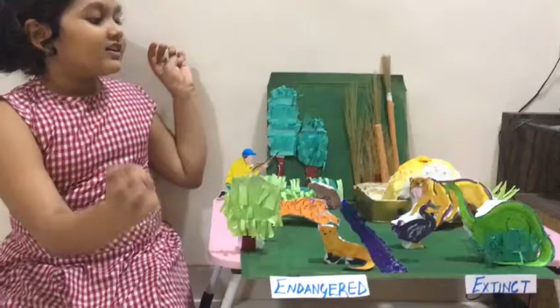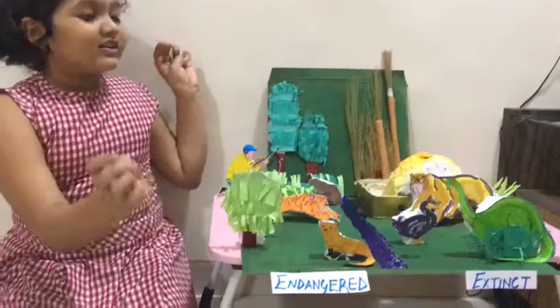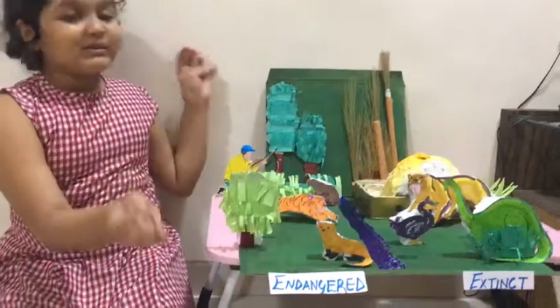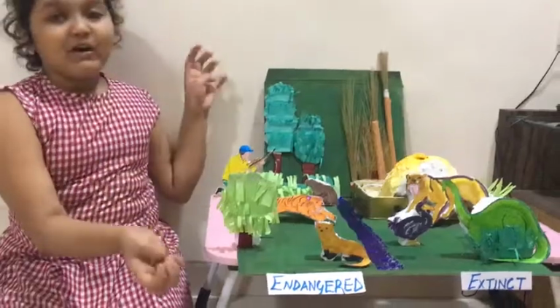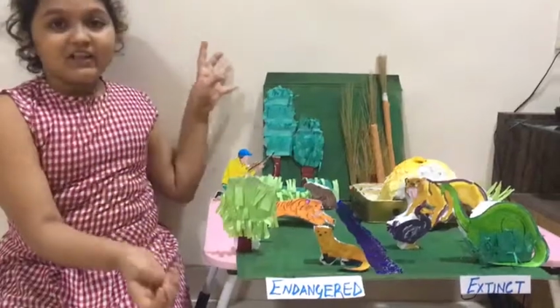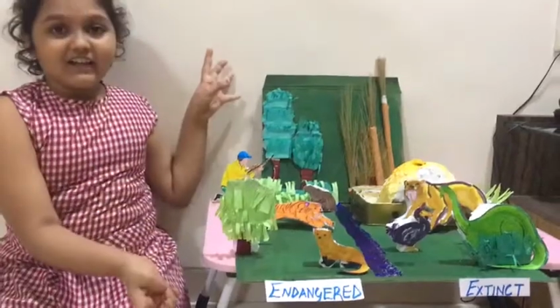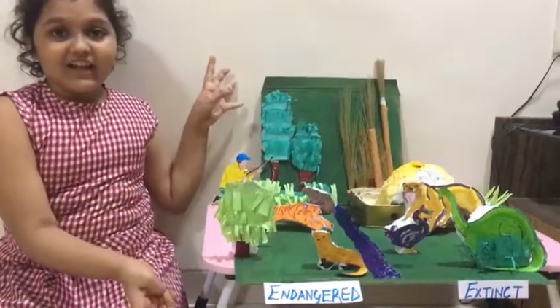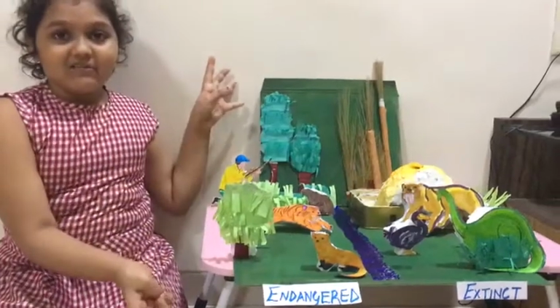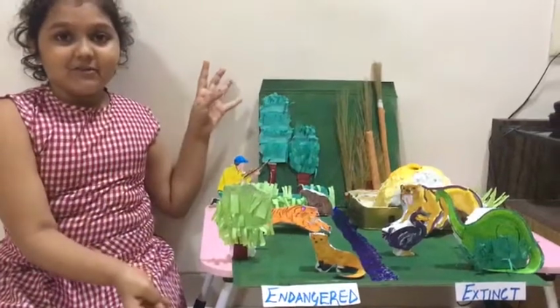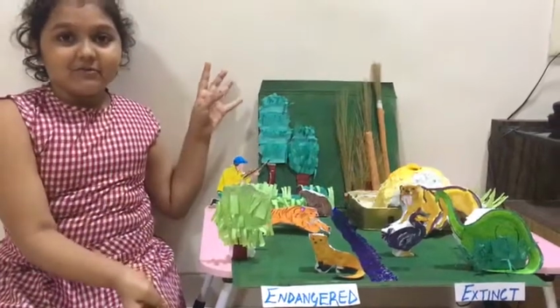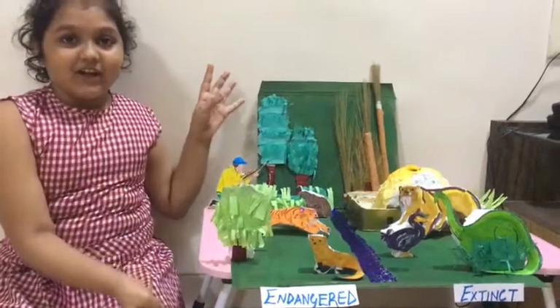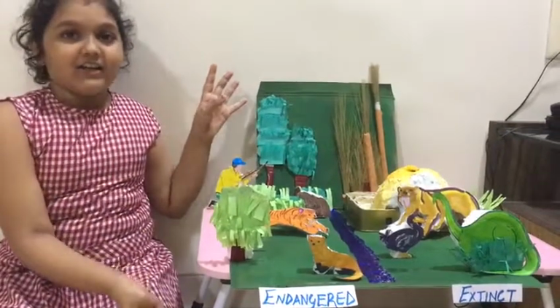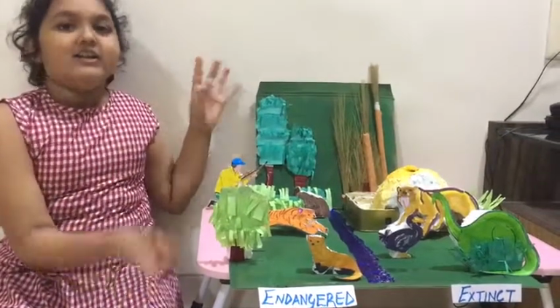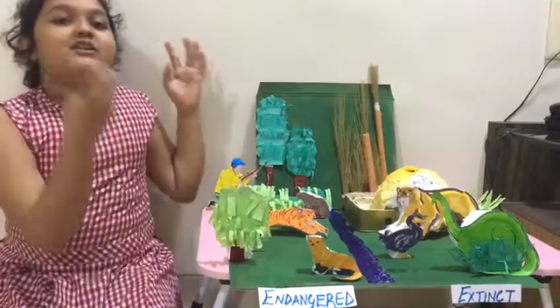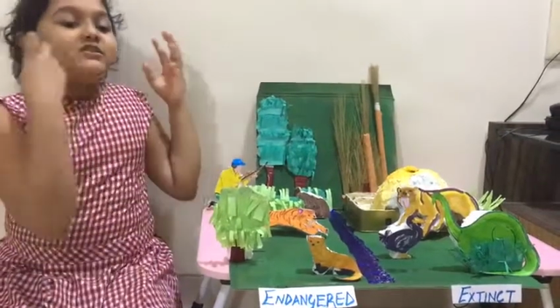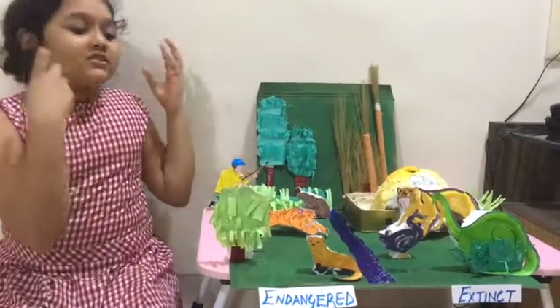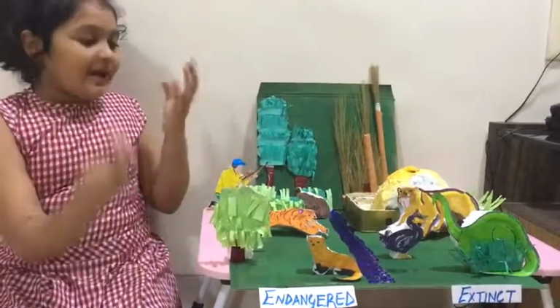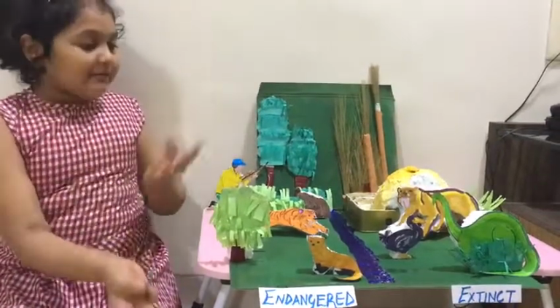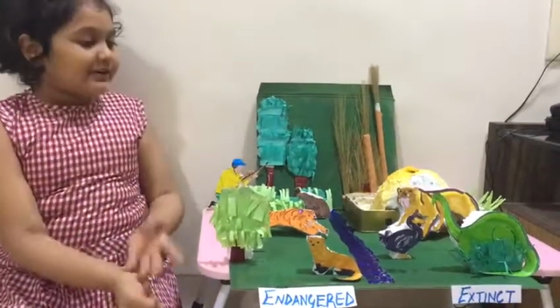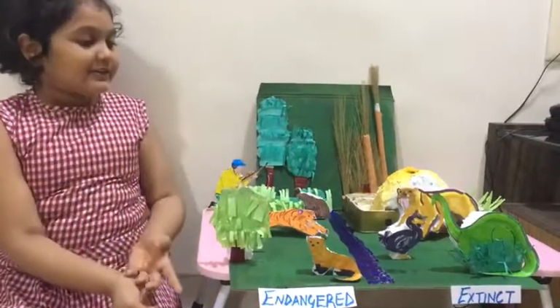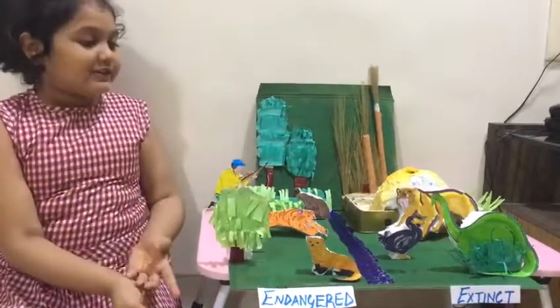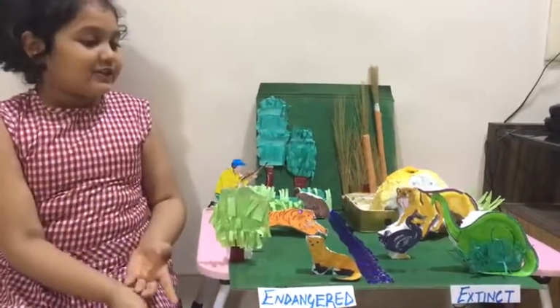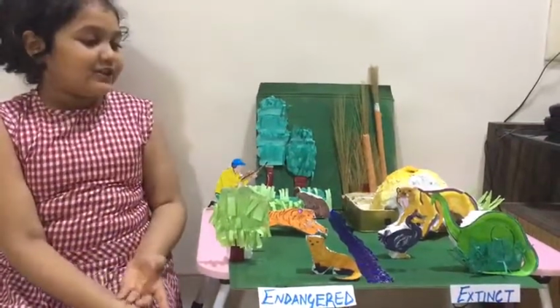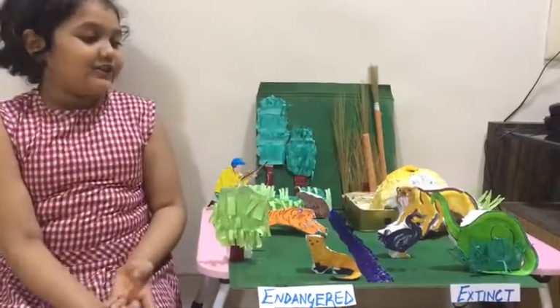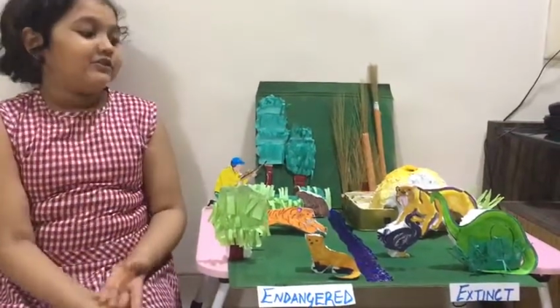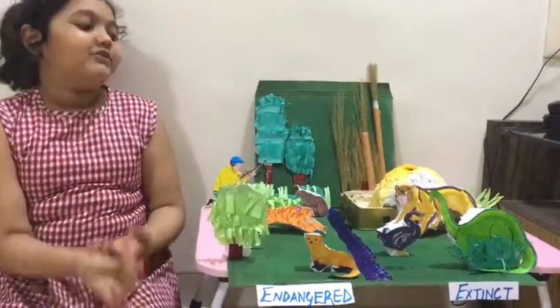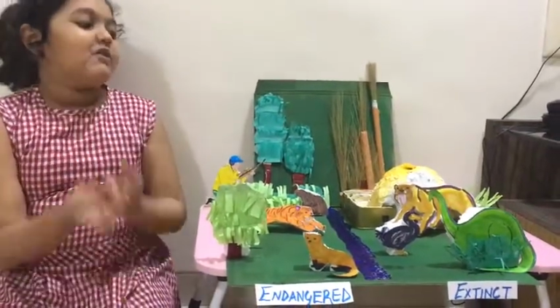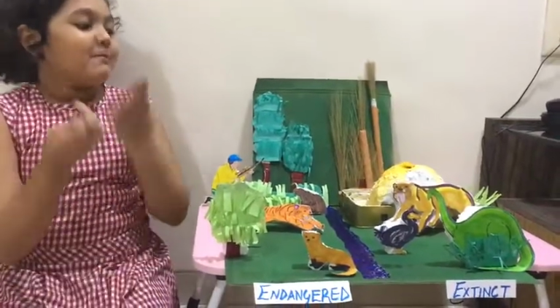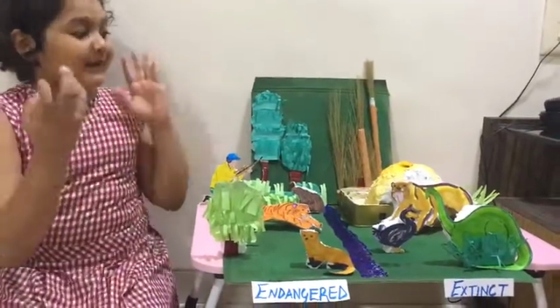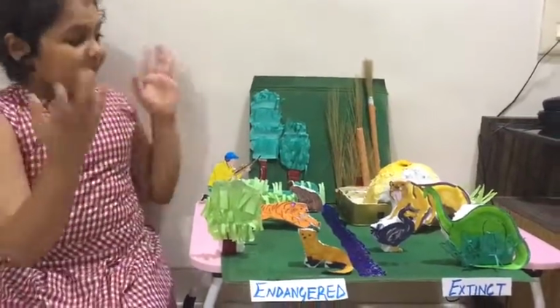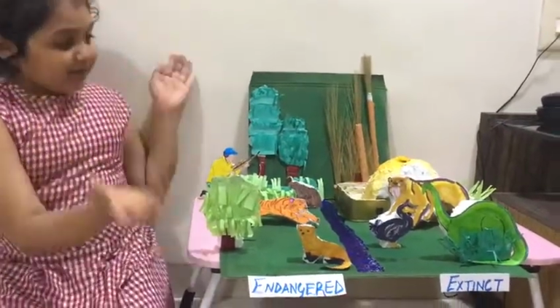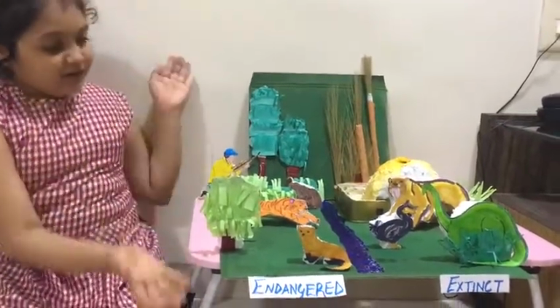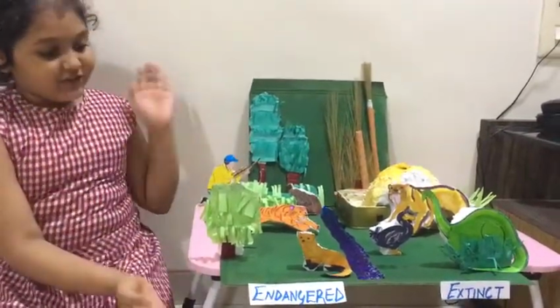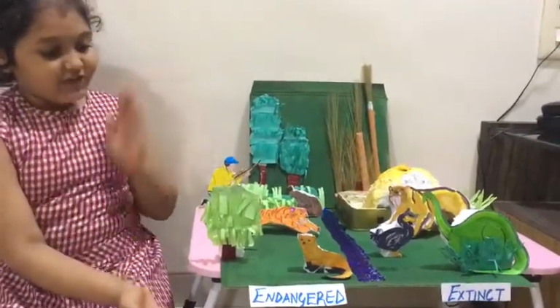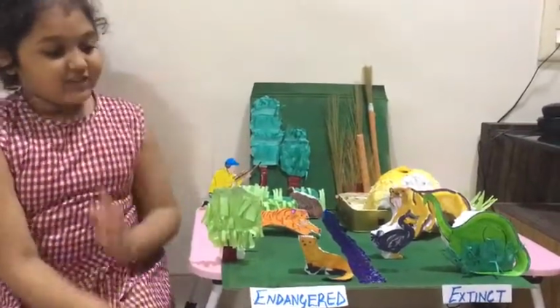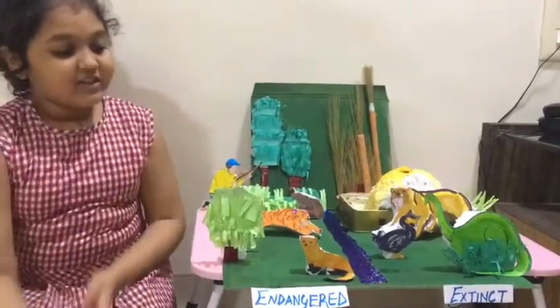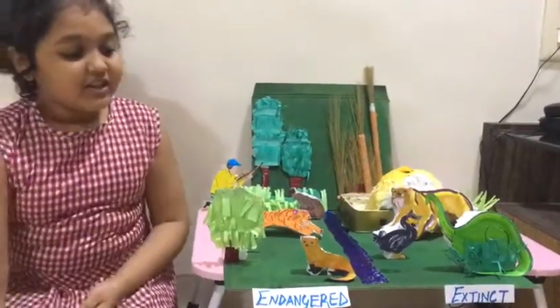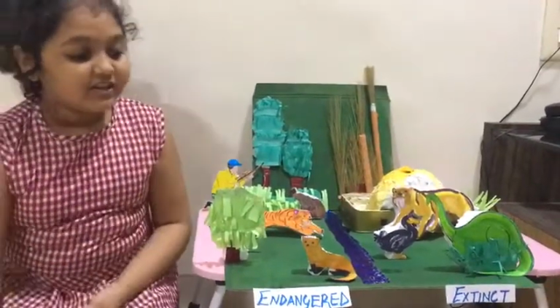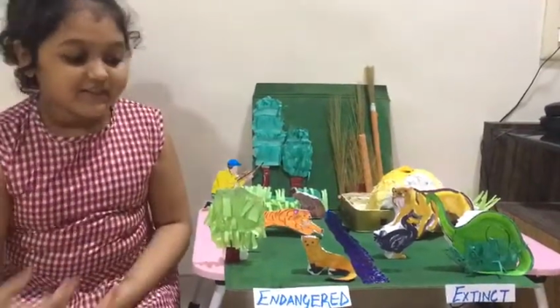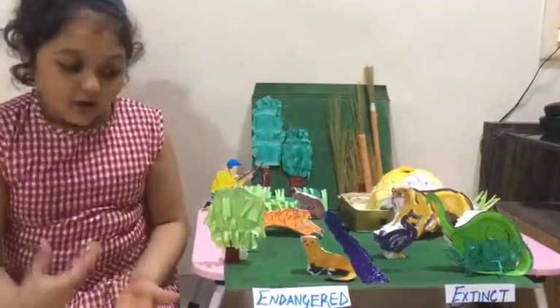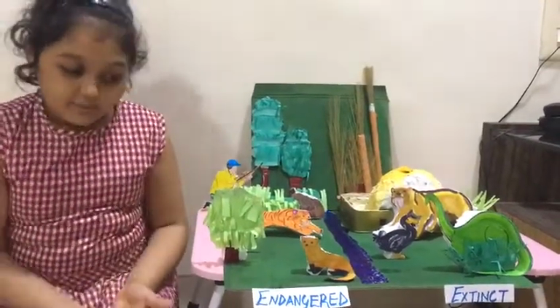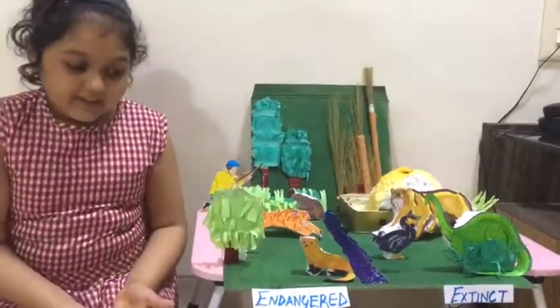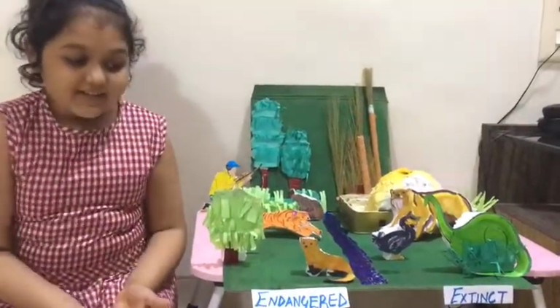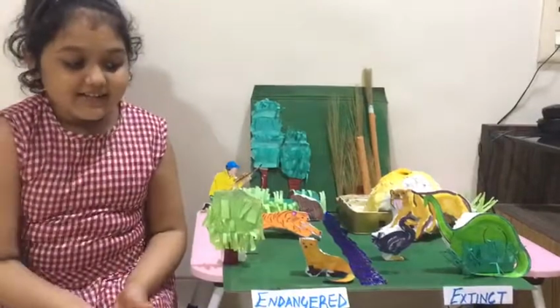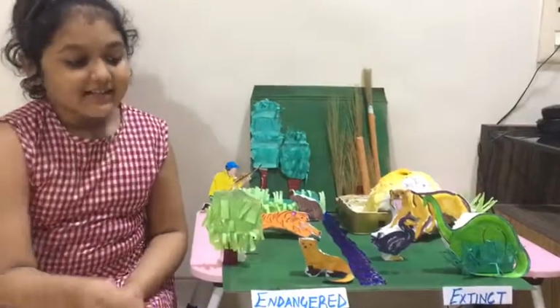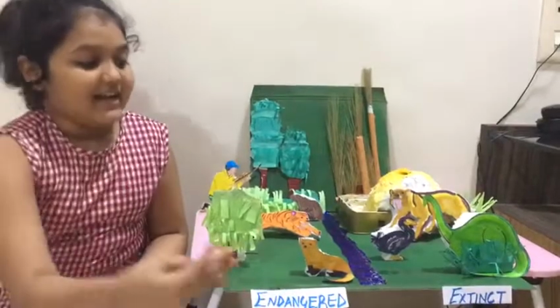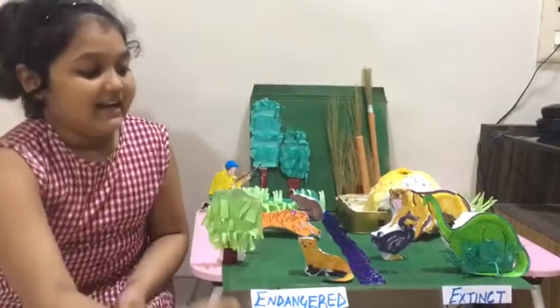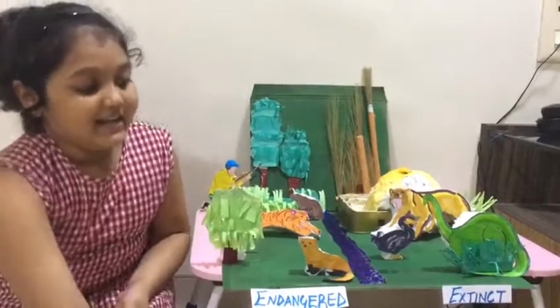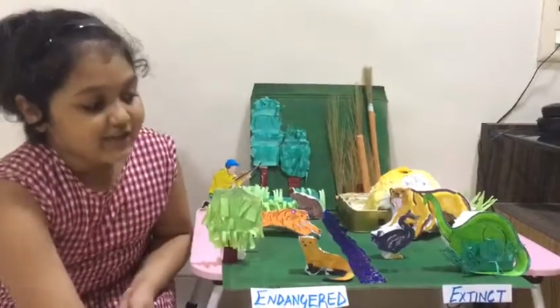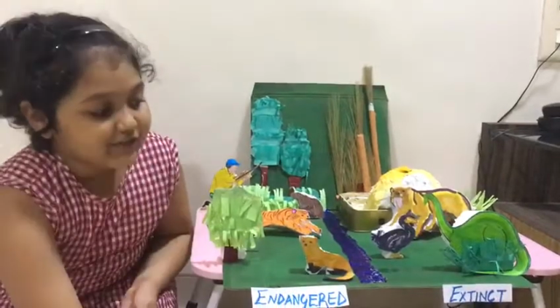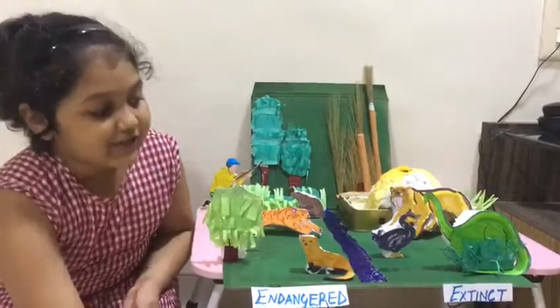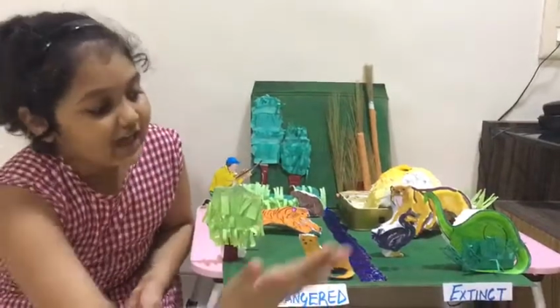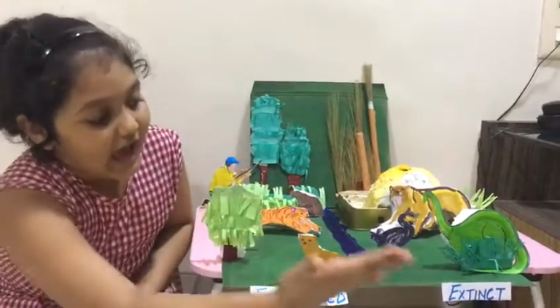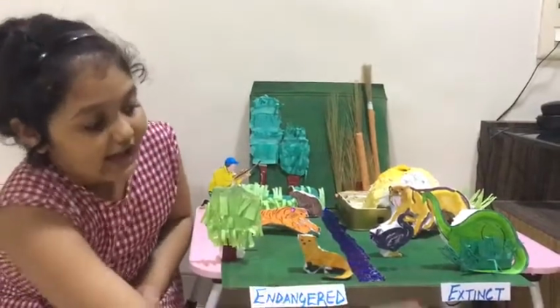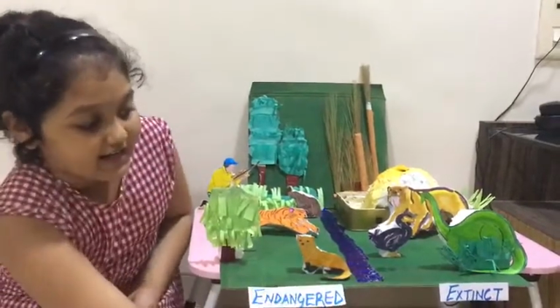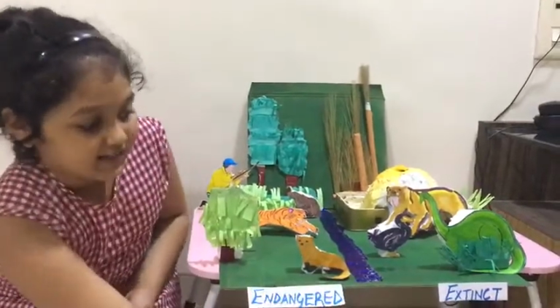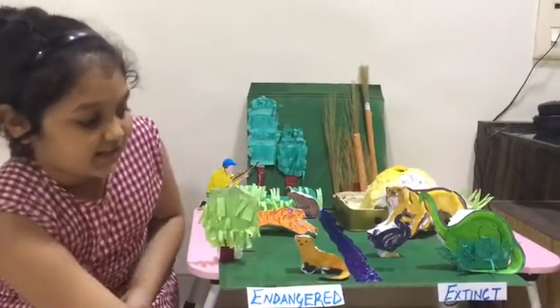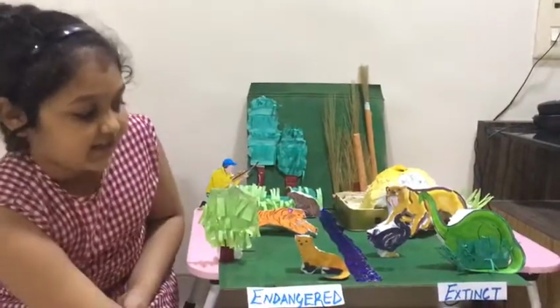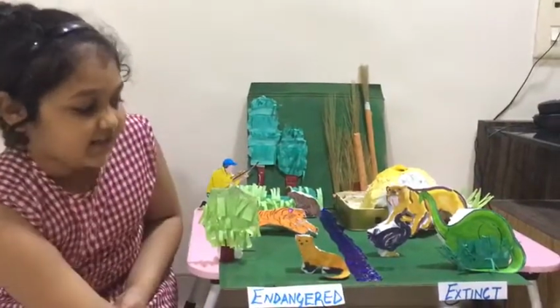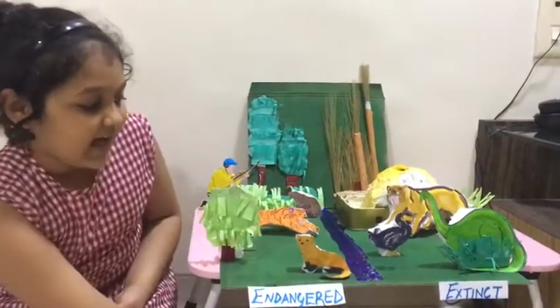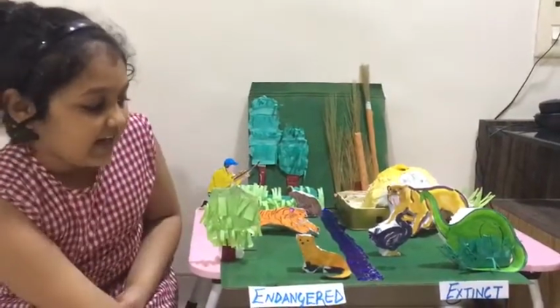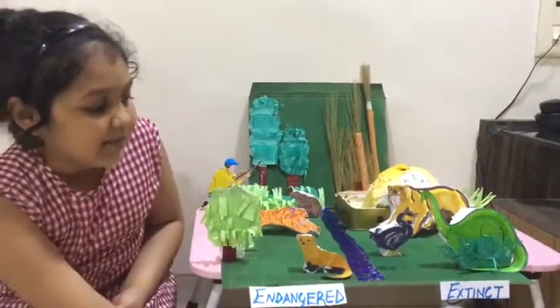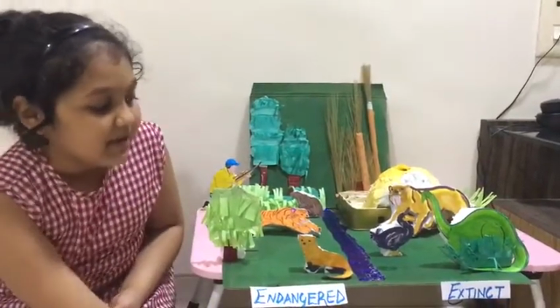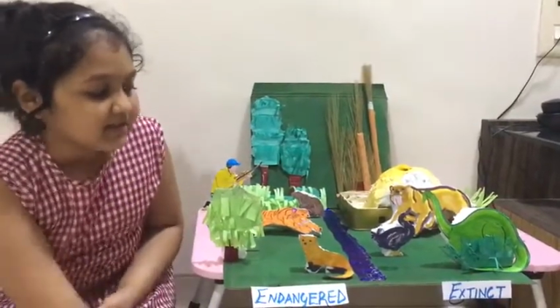Good morning everyone. Today I am going to show you my project. The topic is Endangered and Extinct Animals.